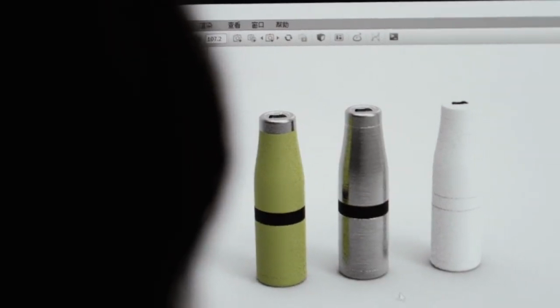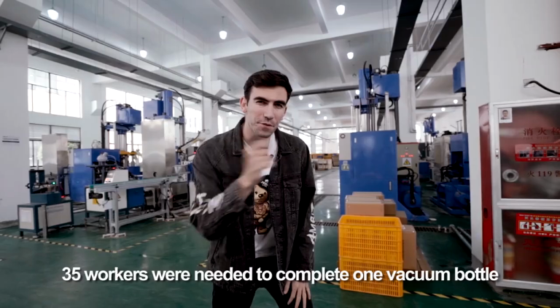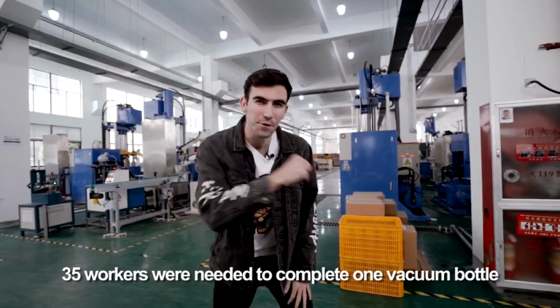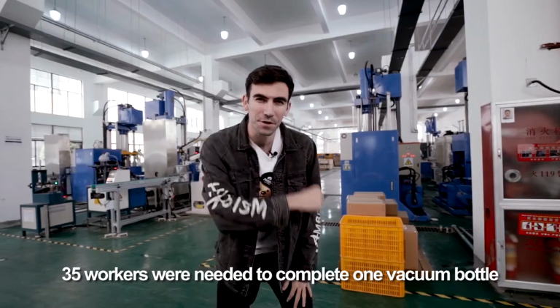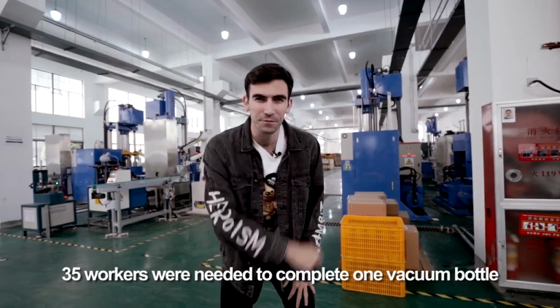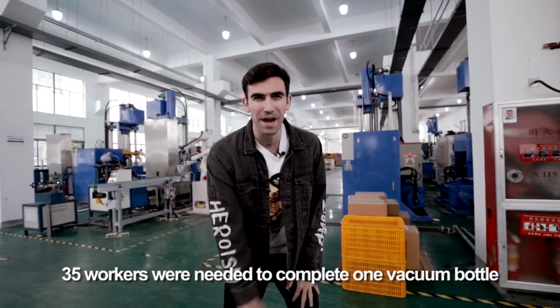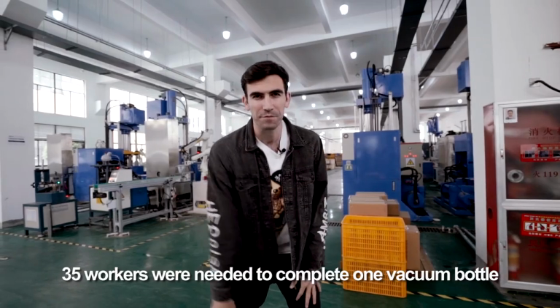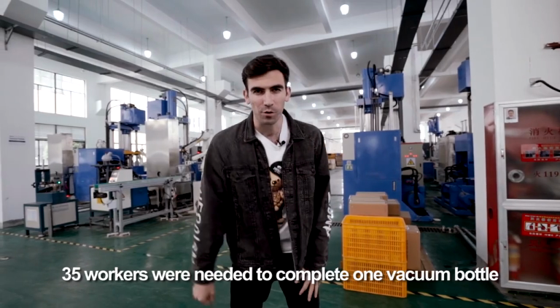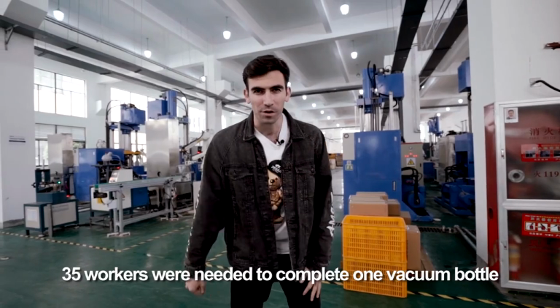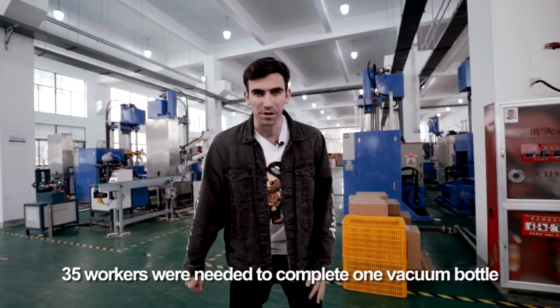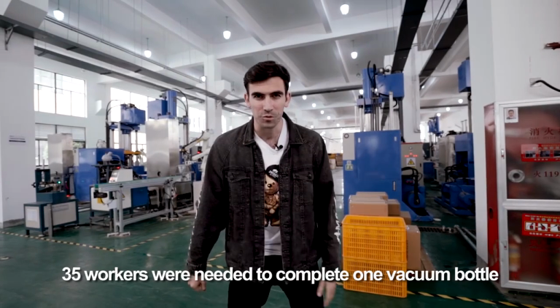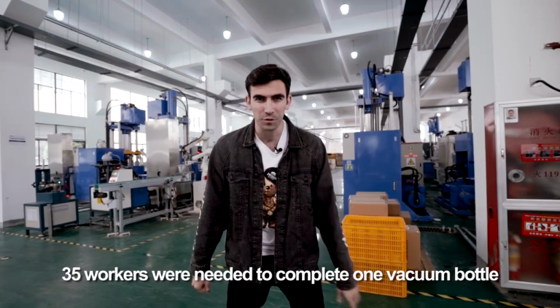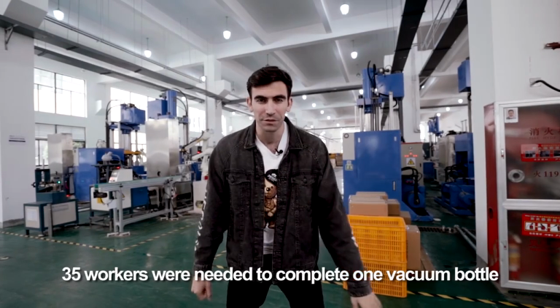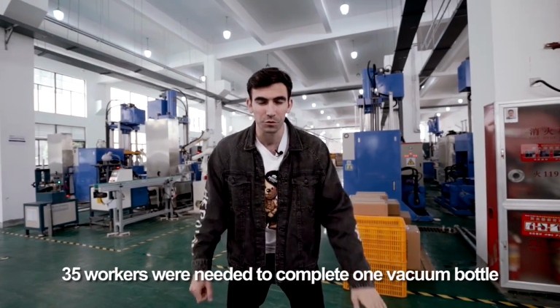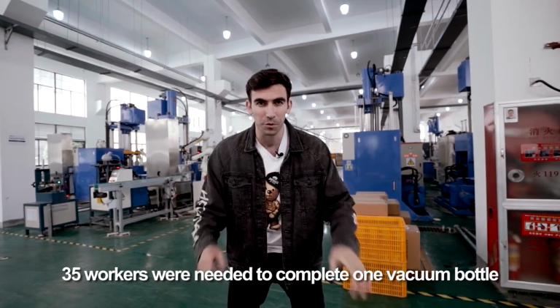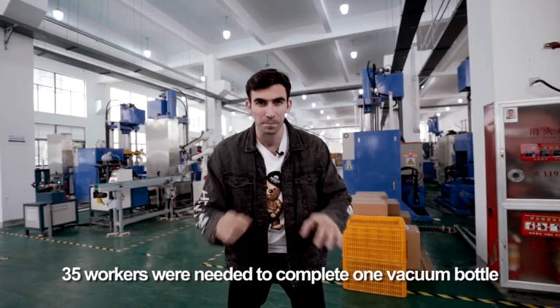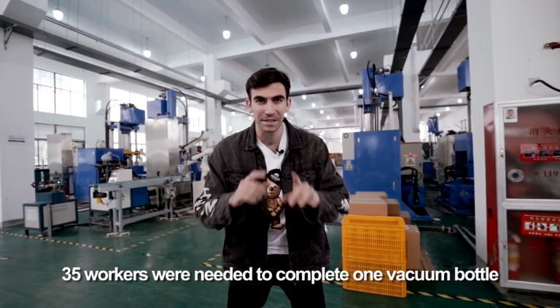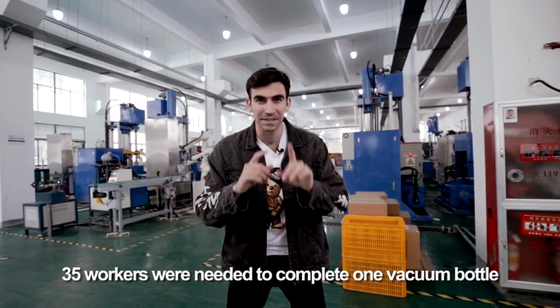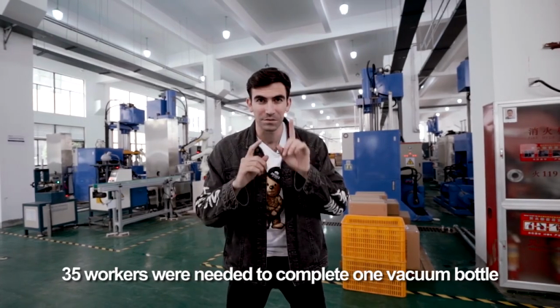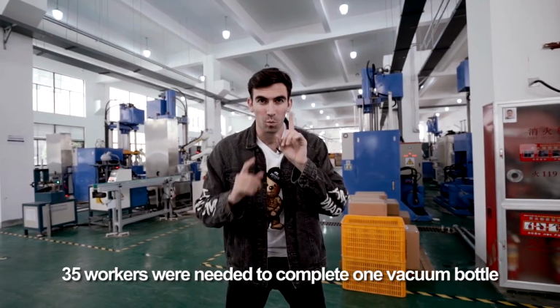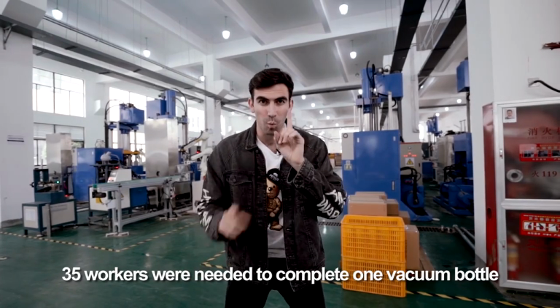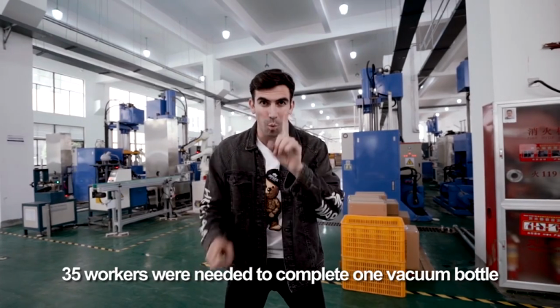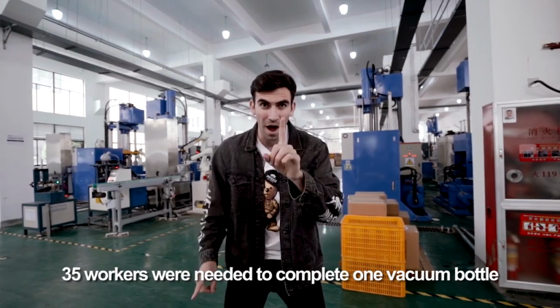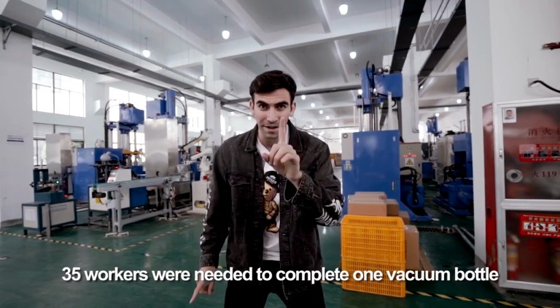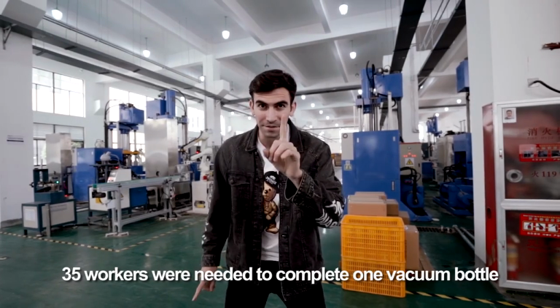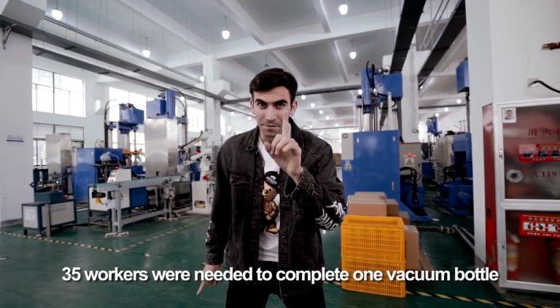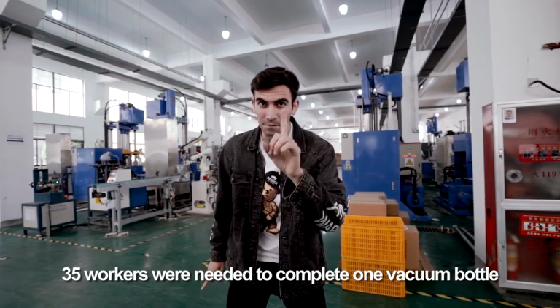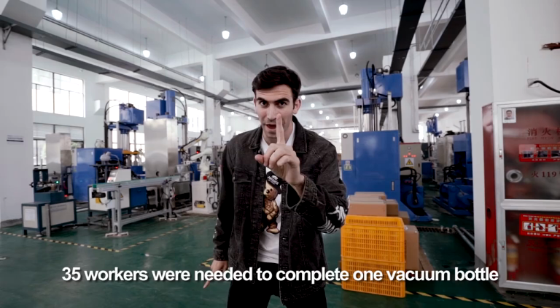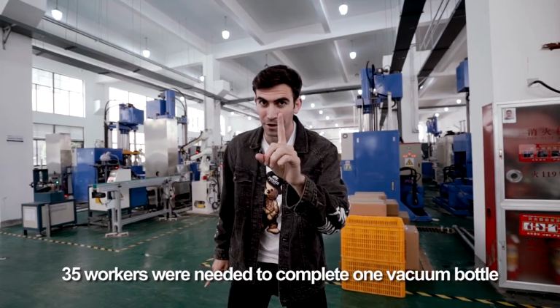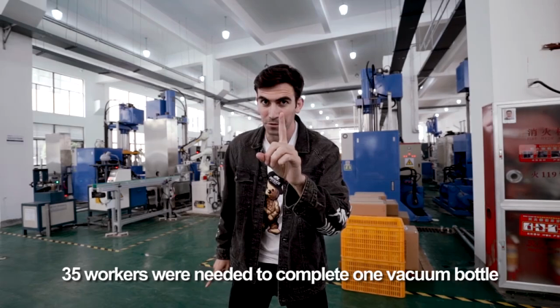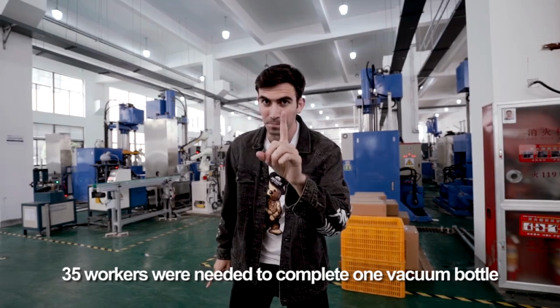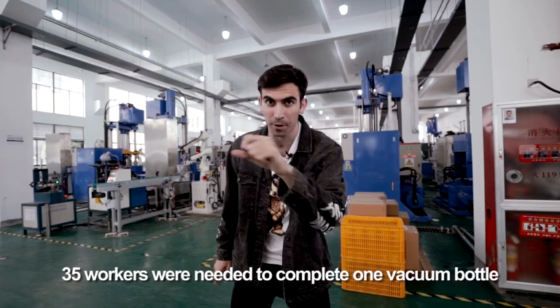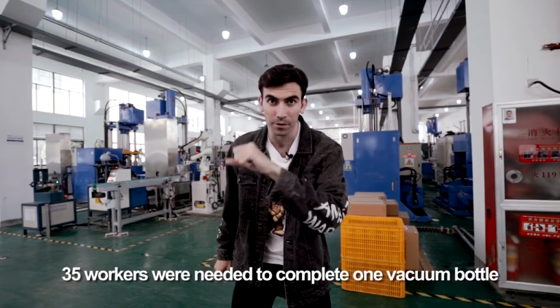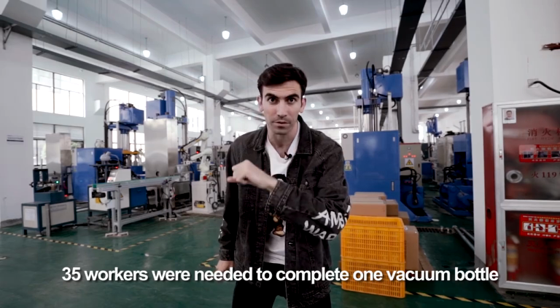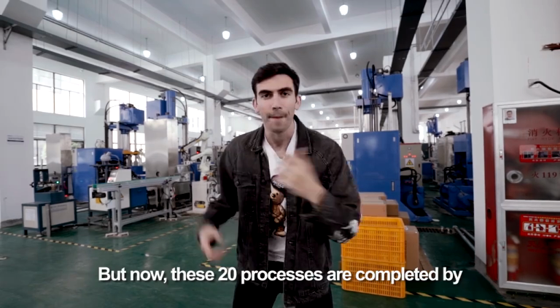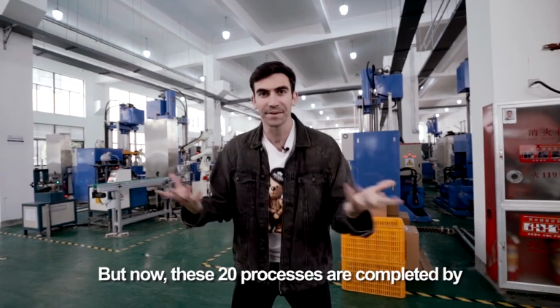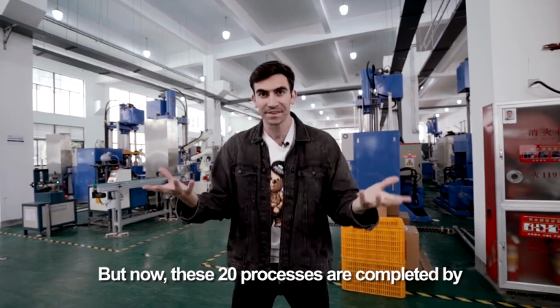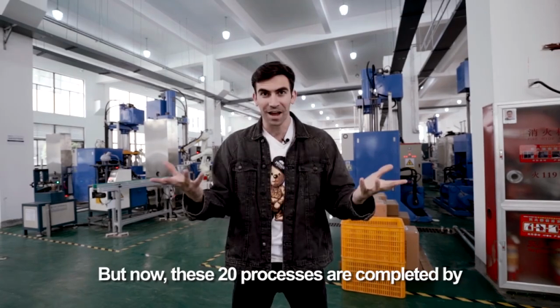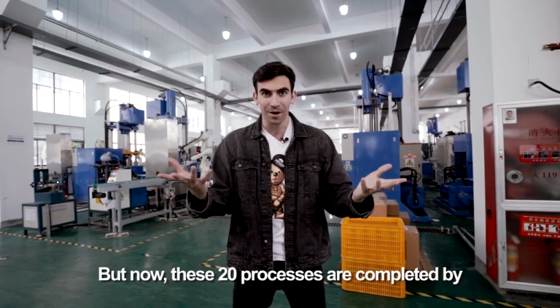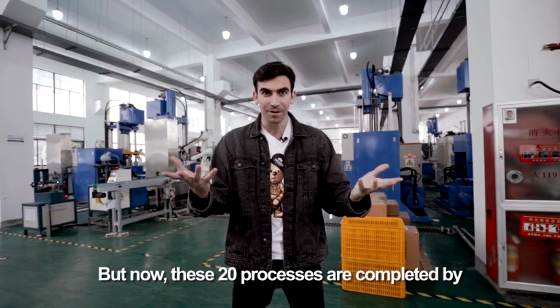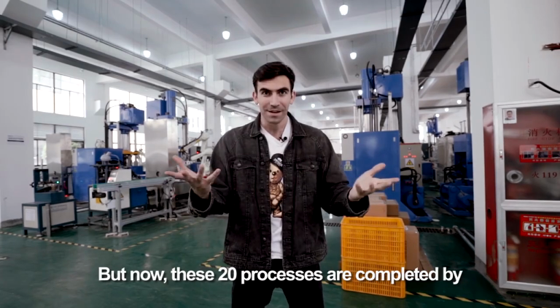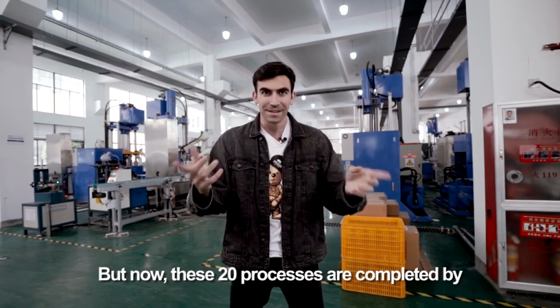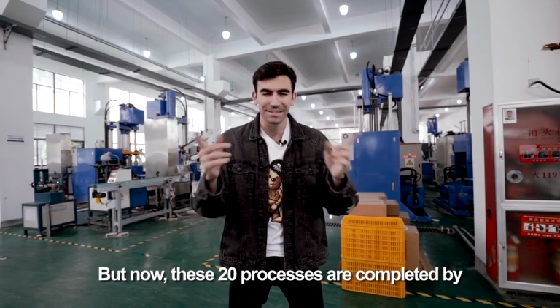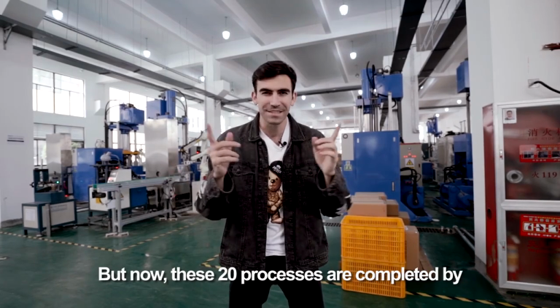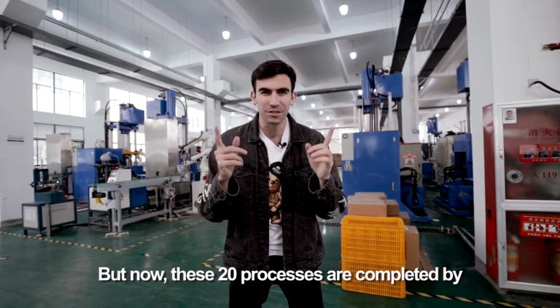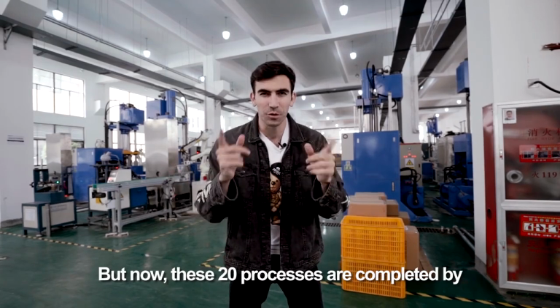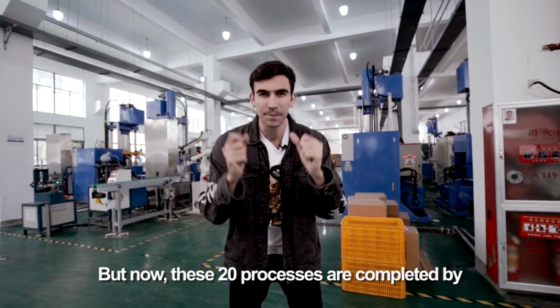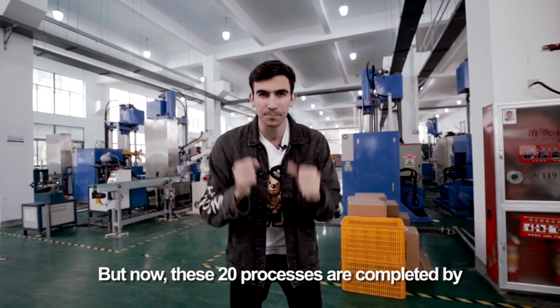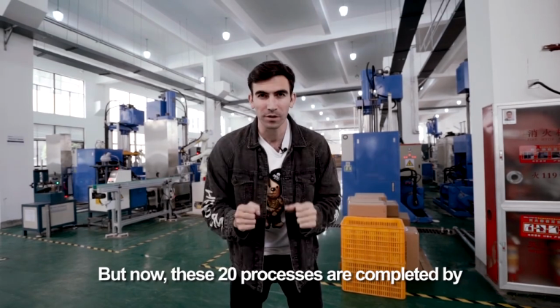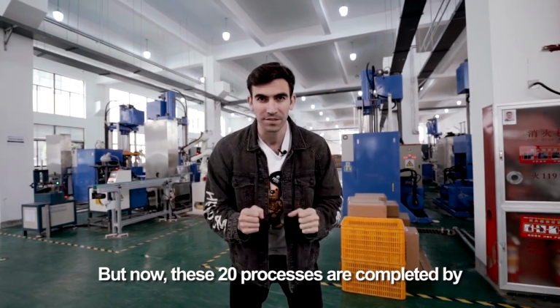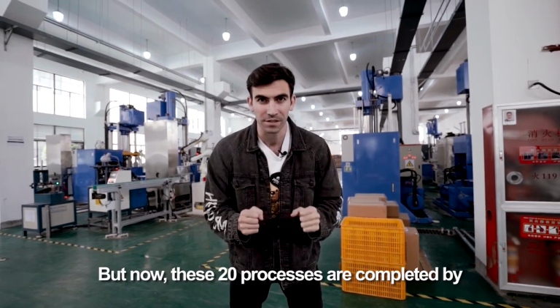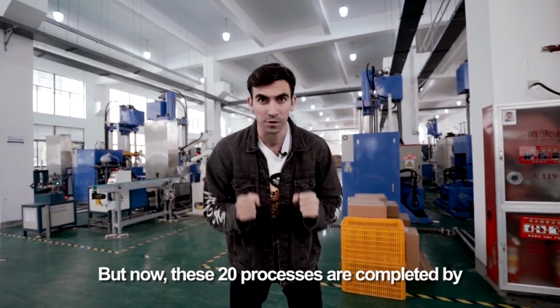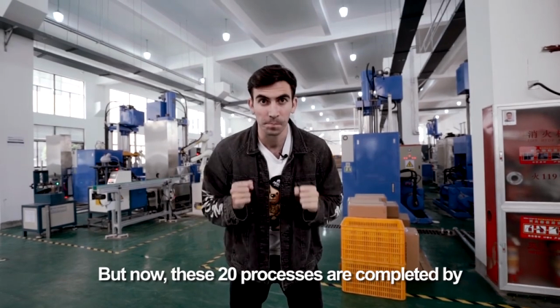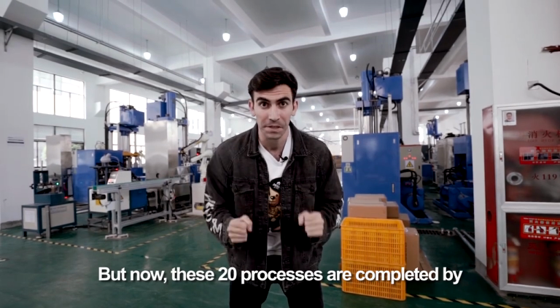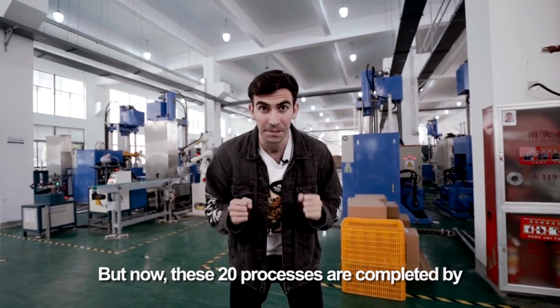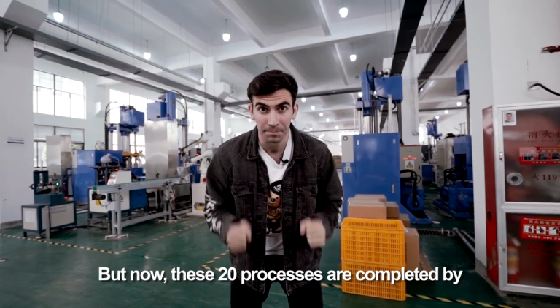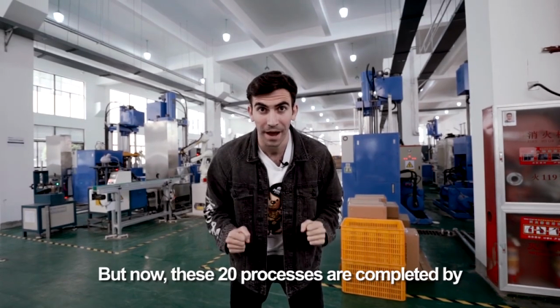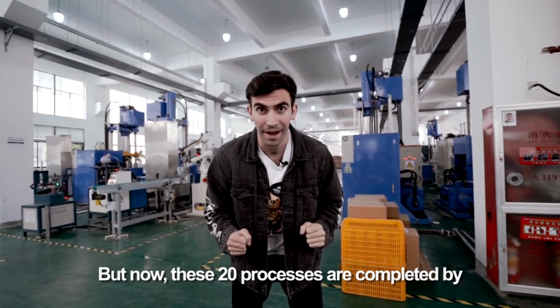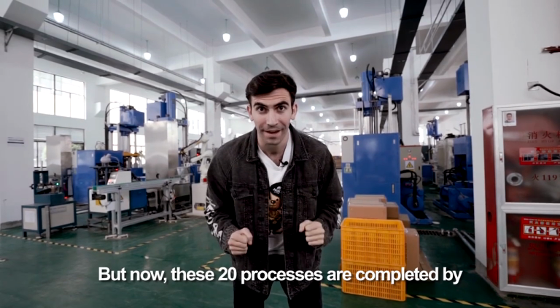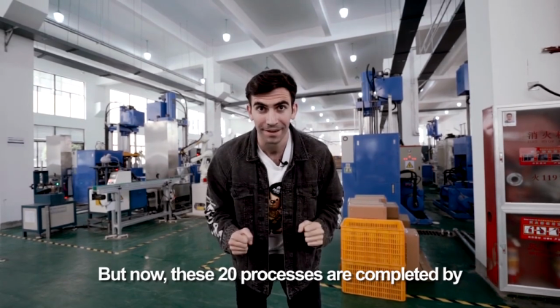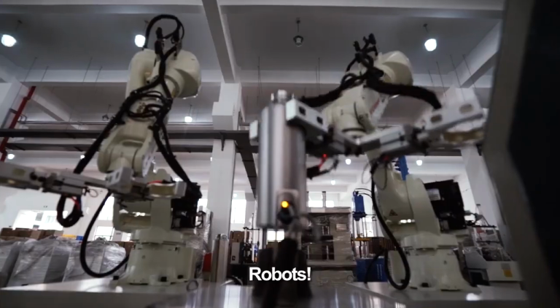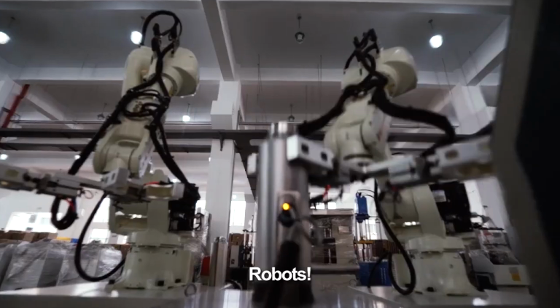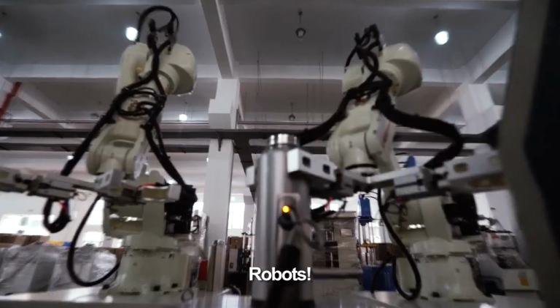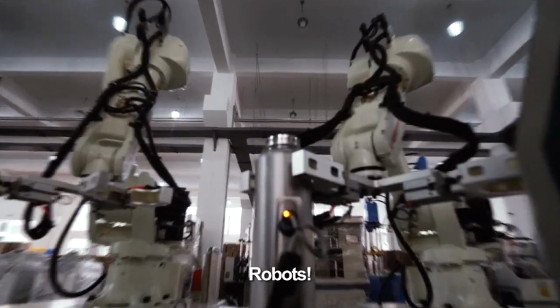35 workers will need to complete one vacuum bottle. But now, these 20 processes are completed by Robot!